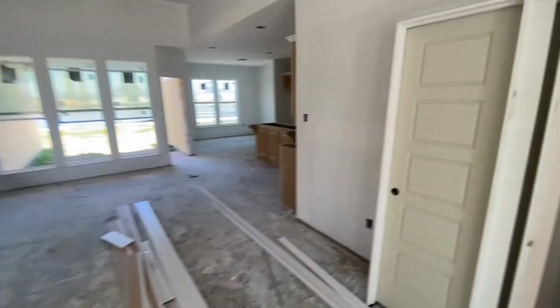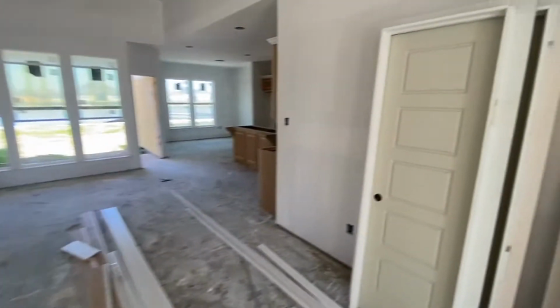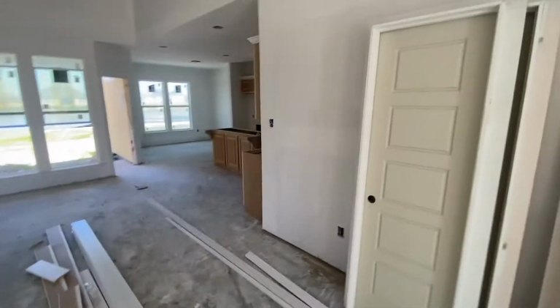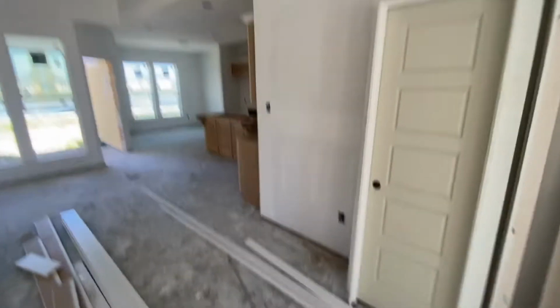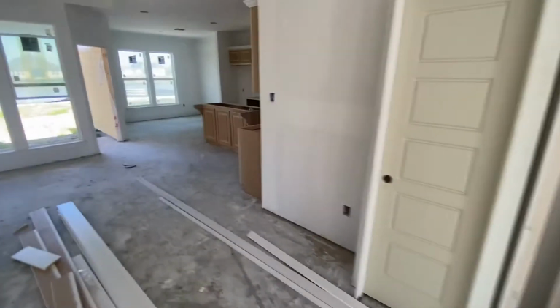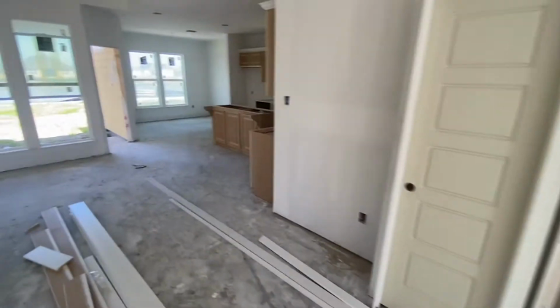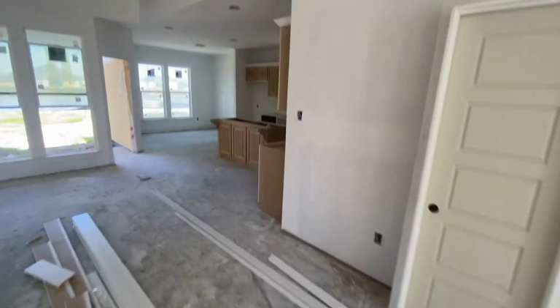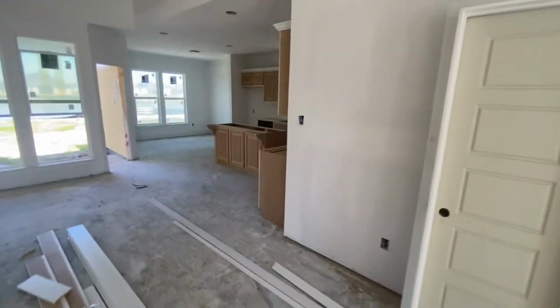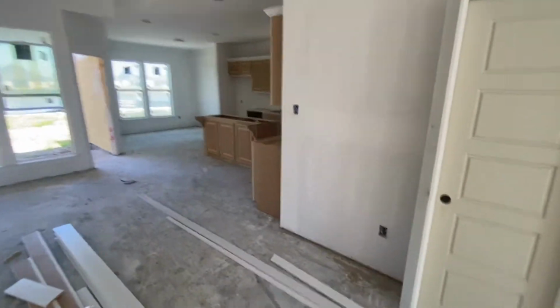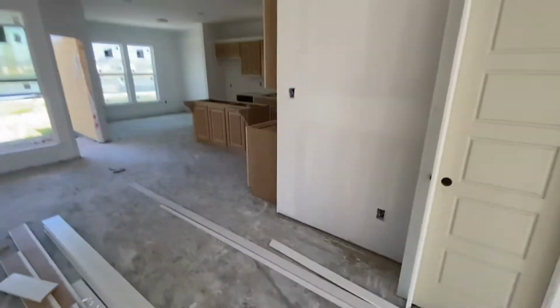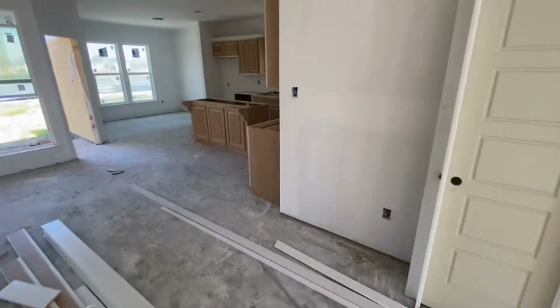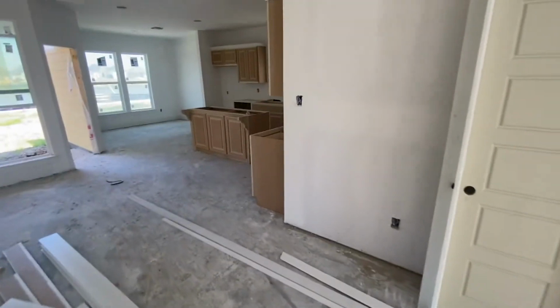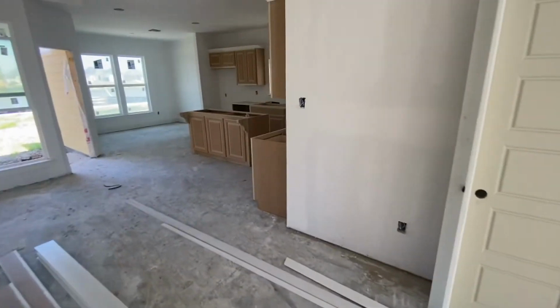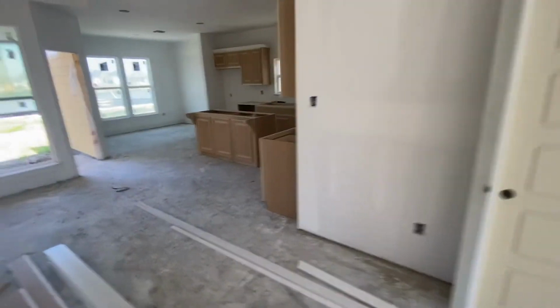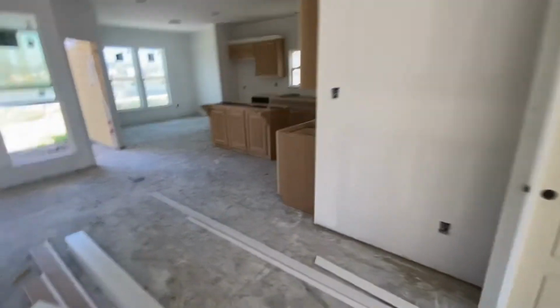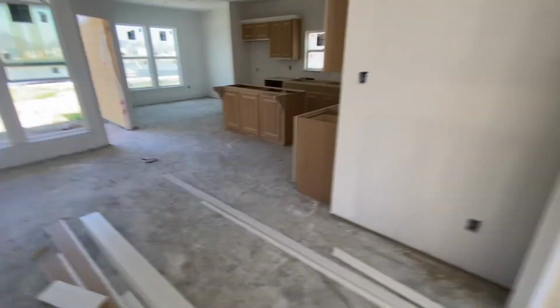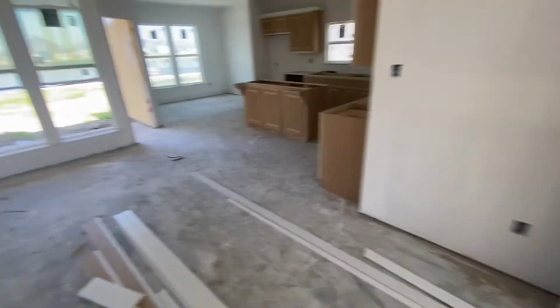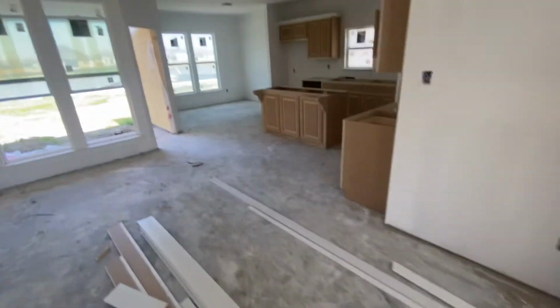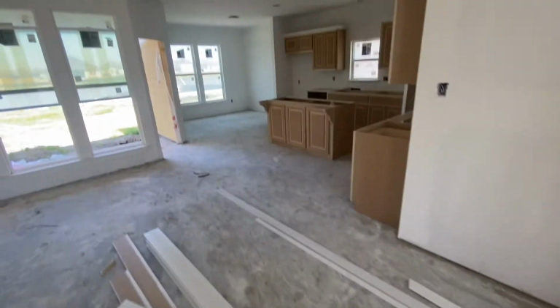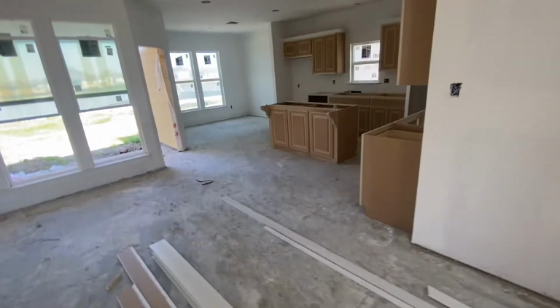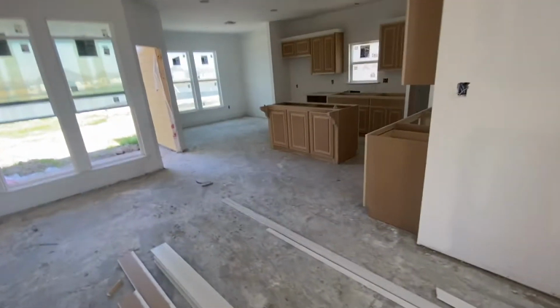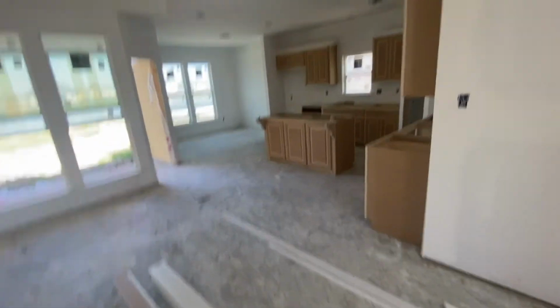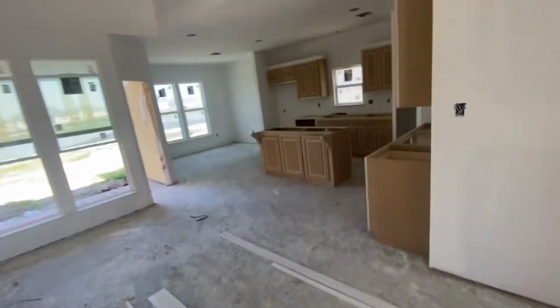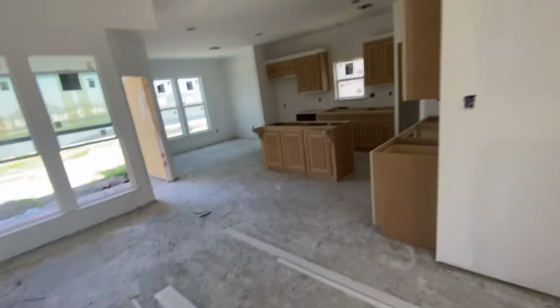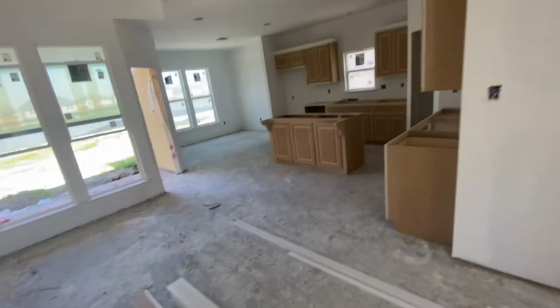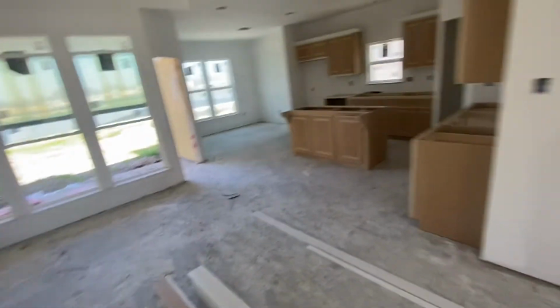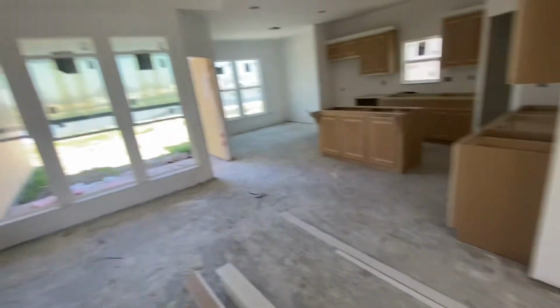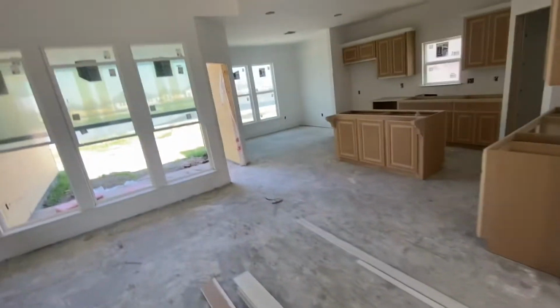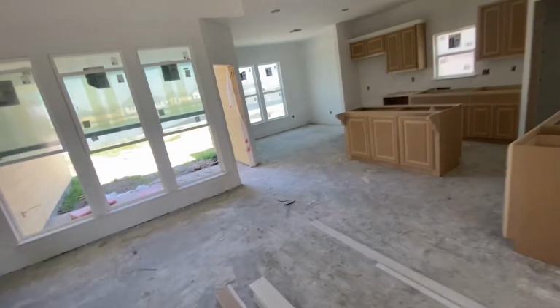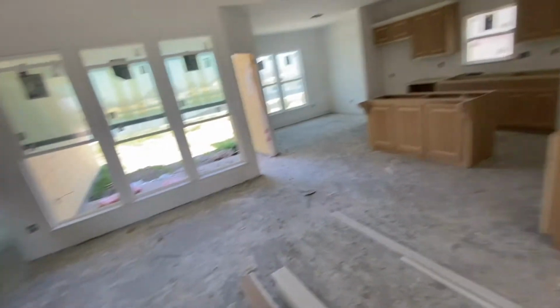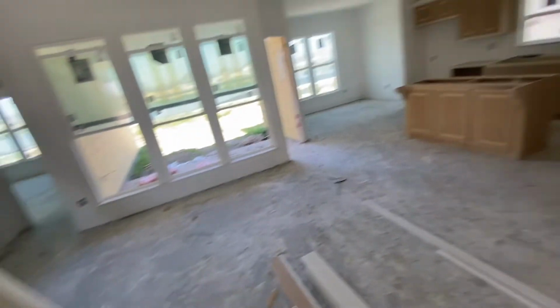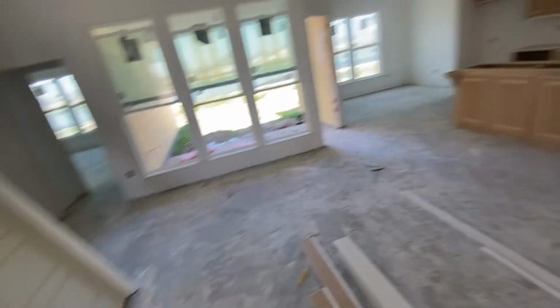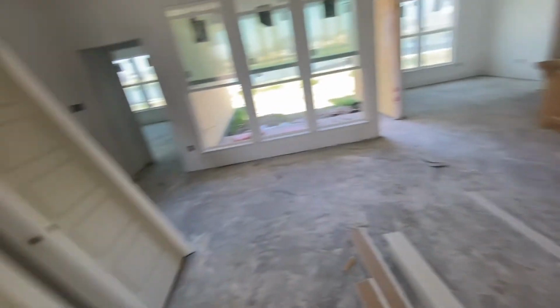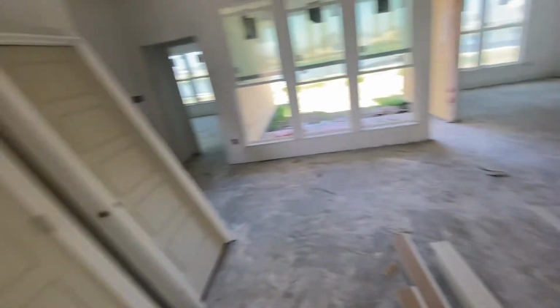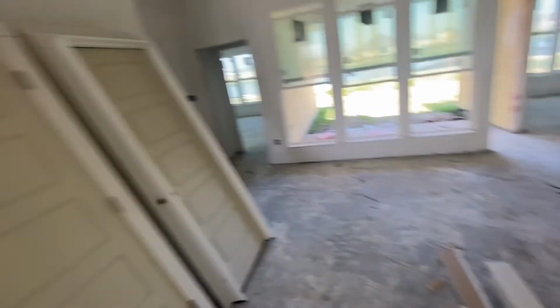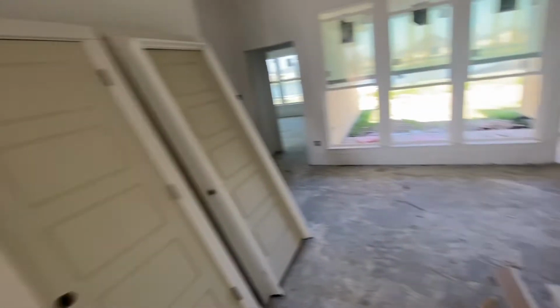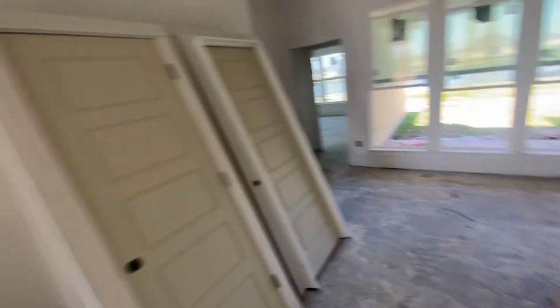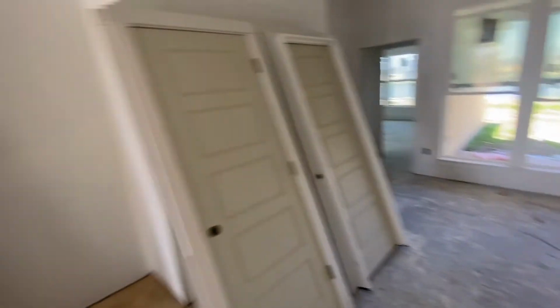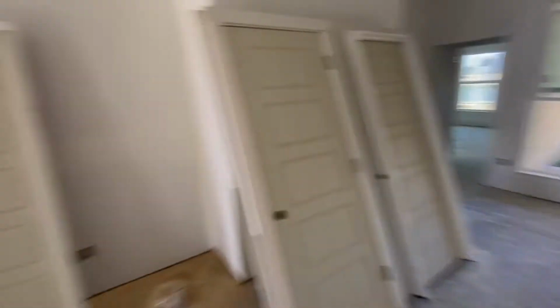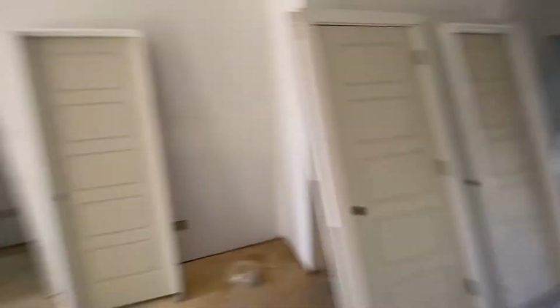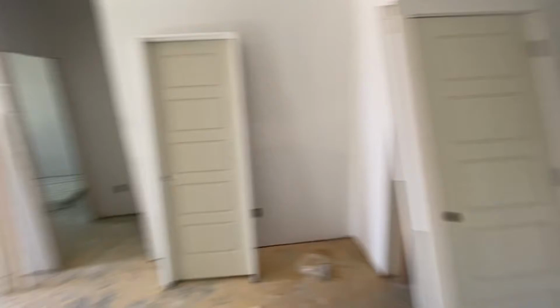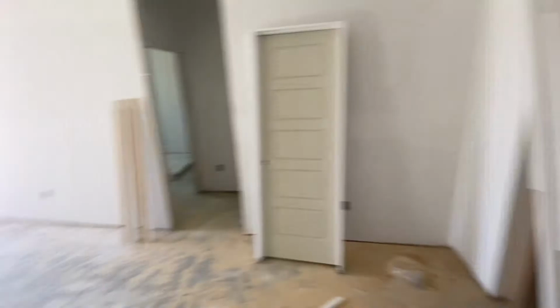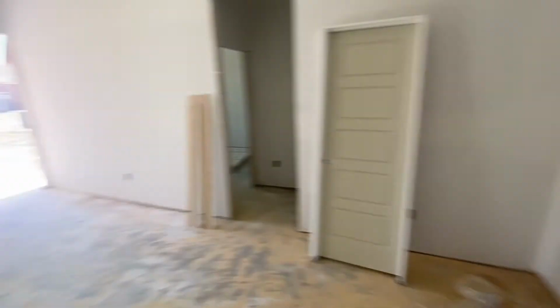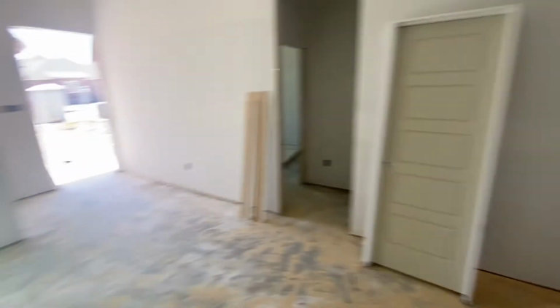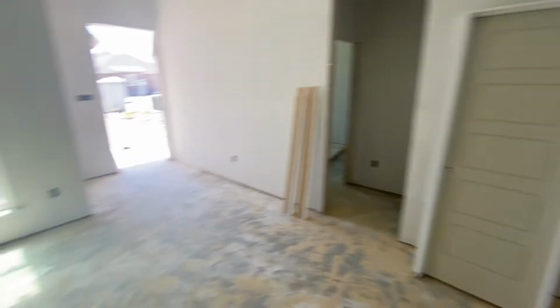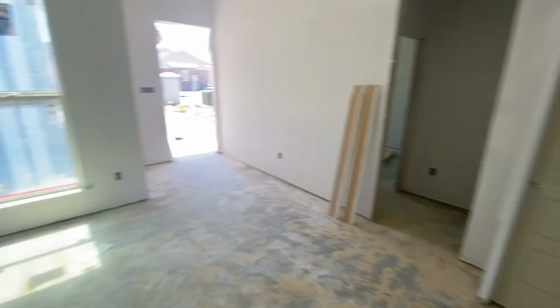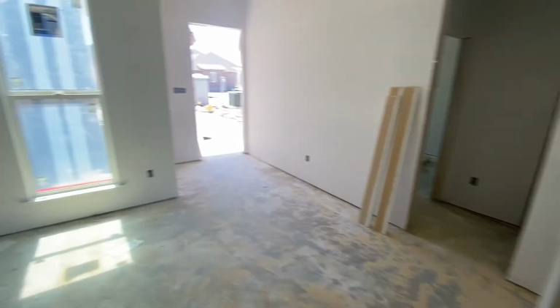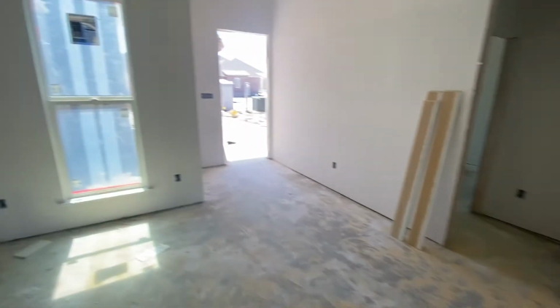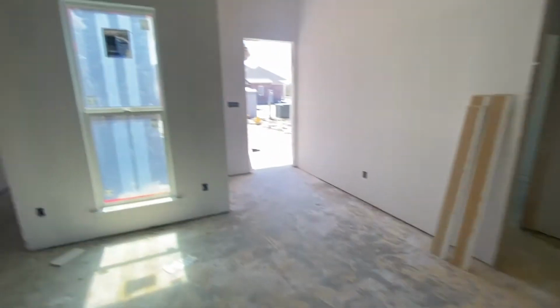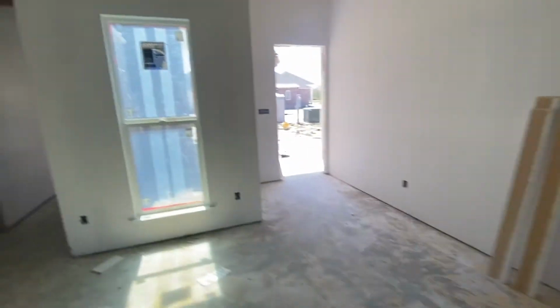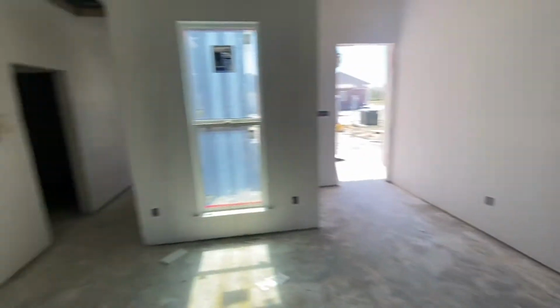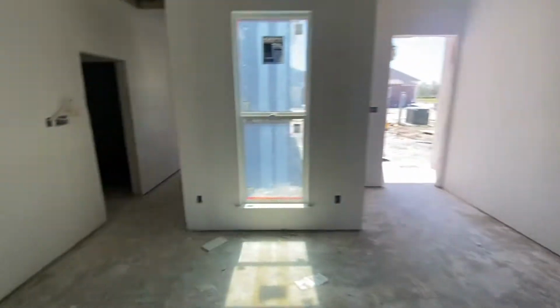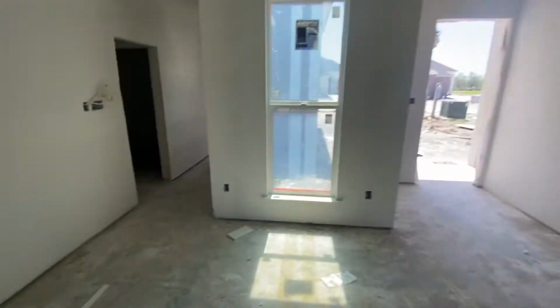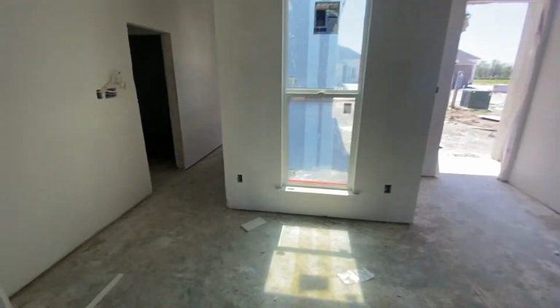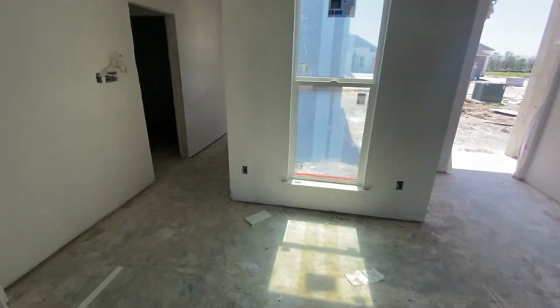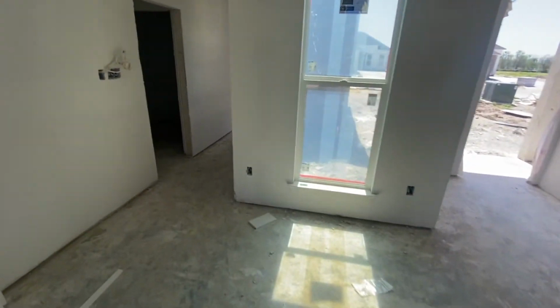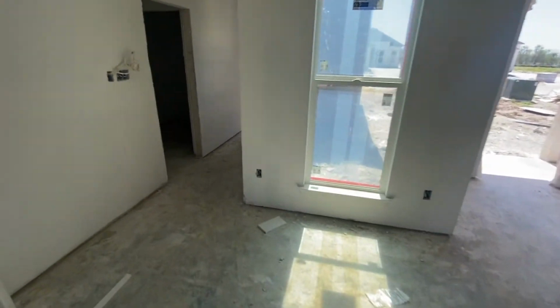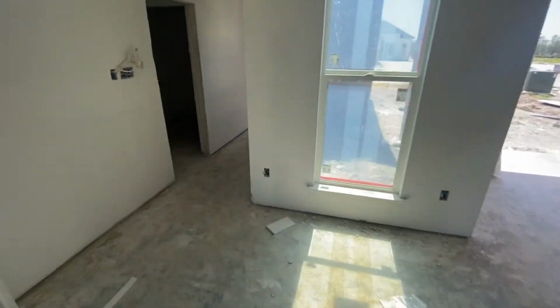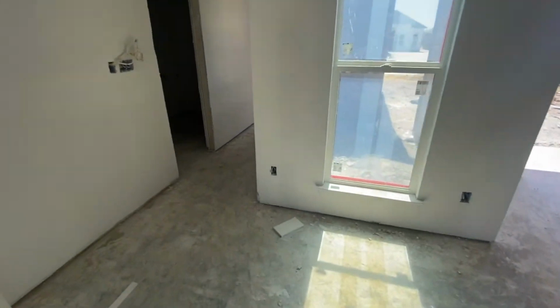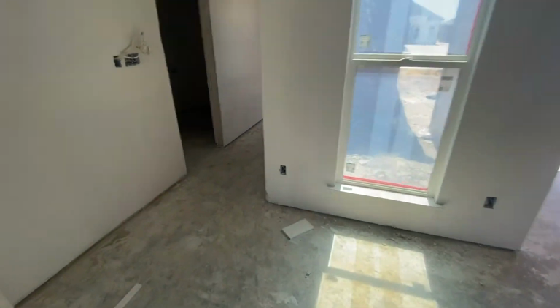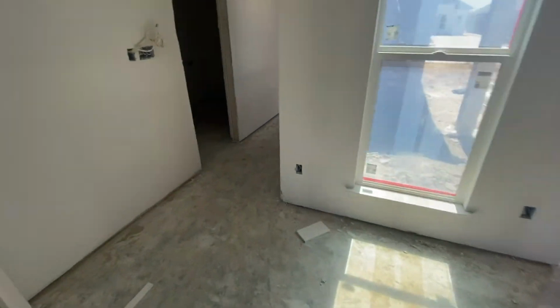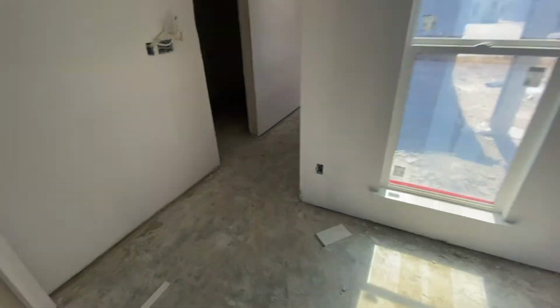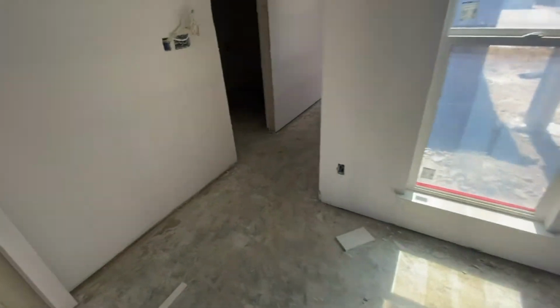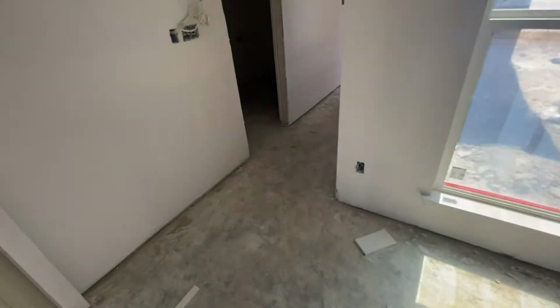You can see as well your cabinets are in. If you have any questions, comments or concerns, please let me know.